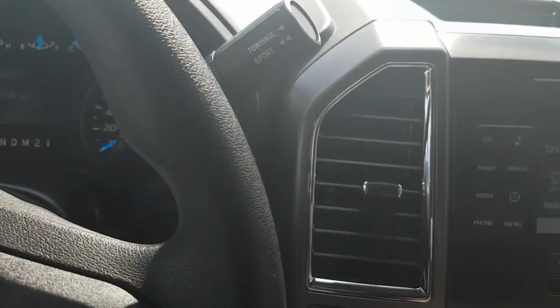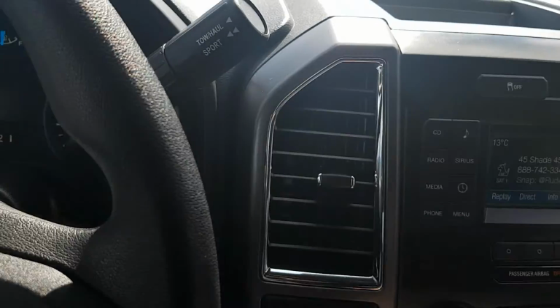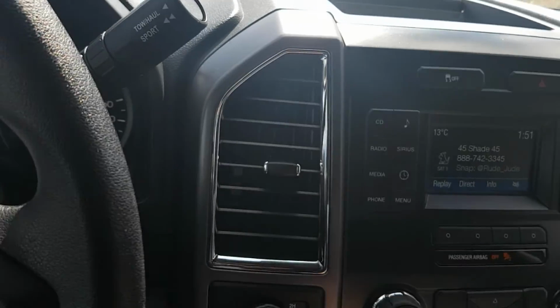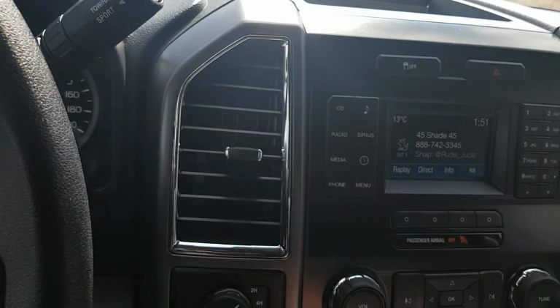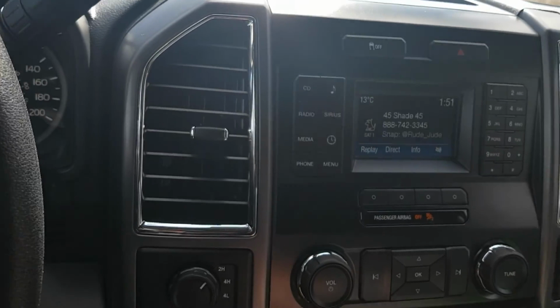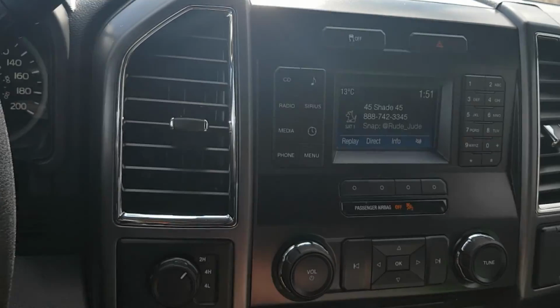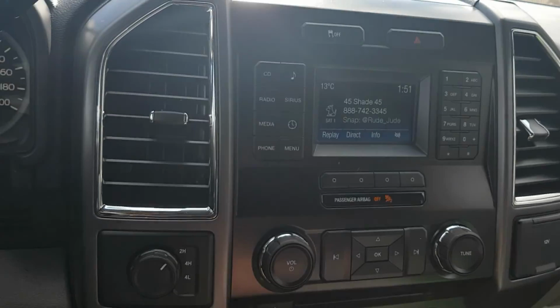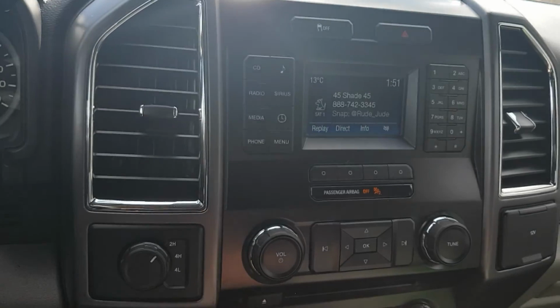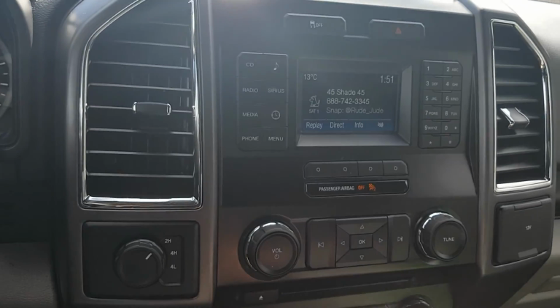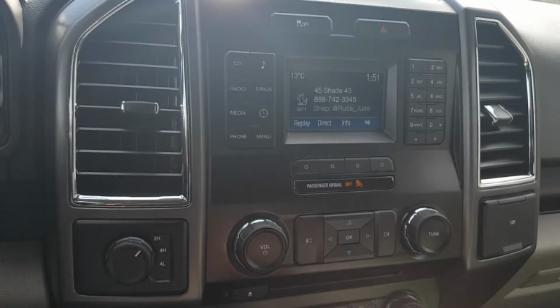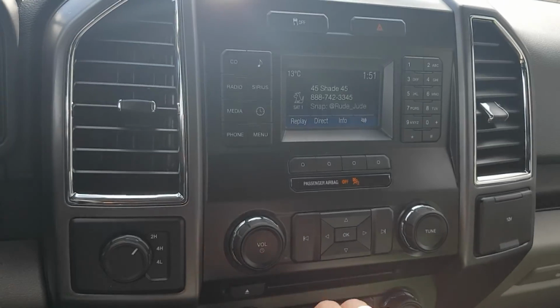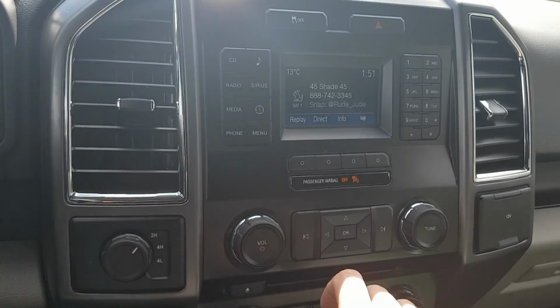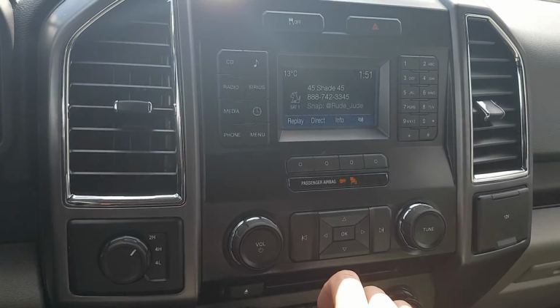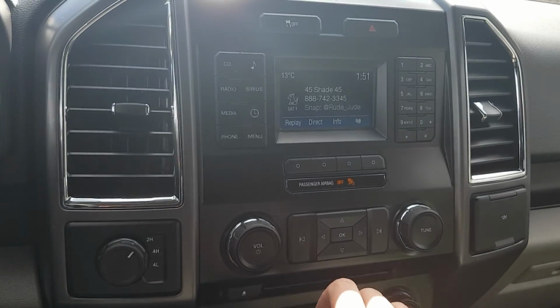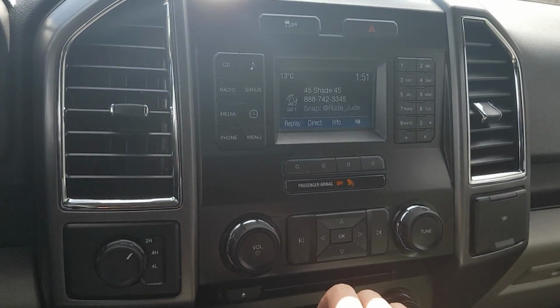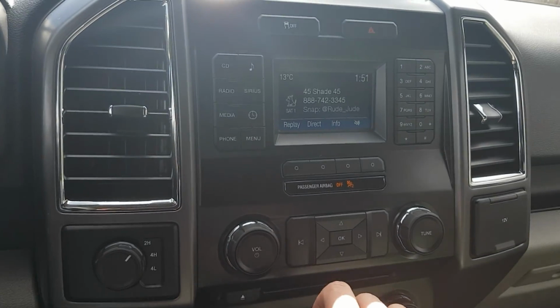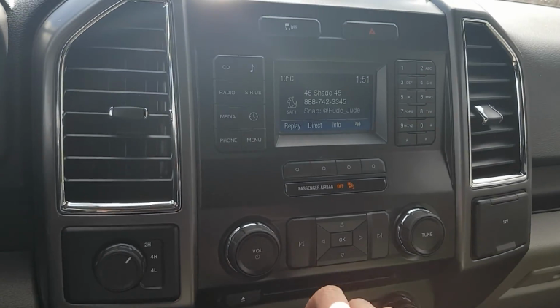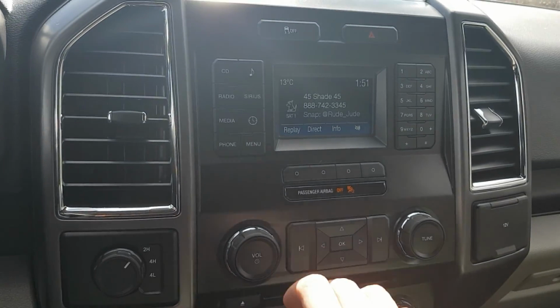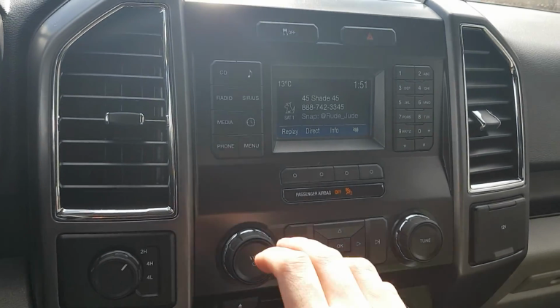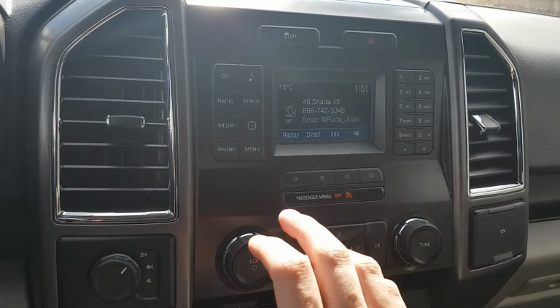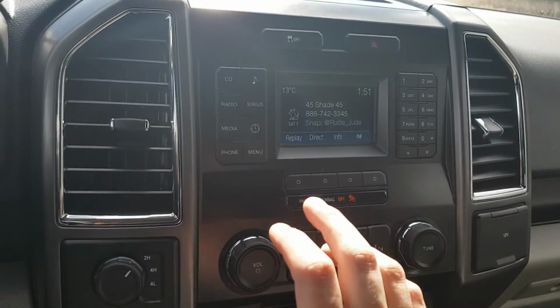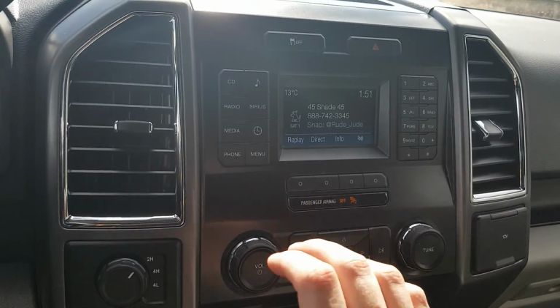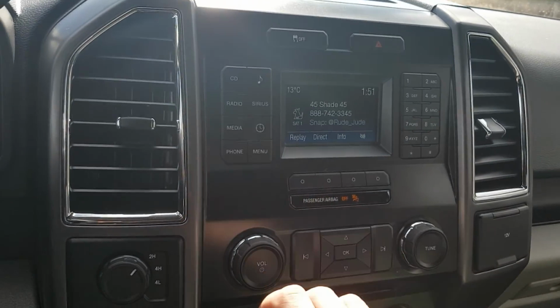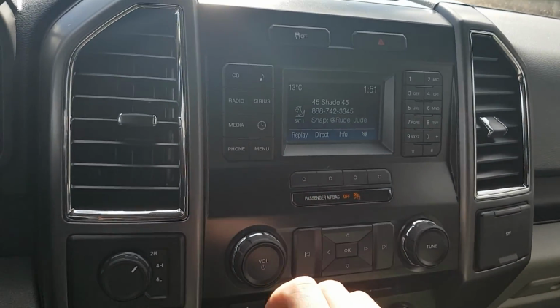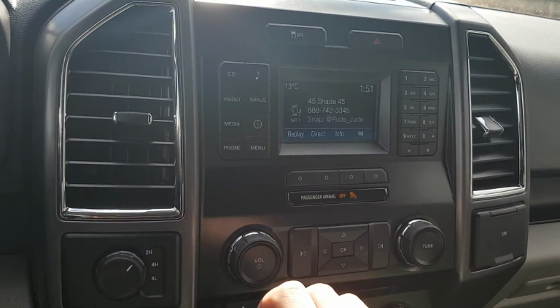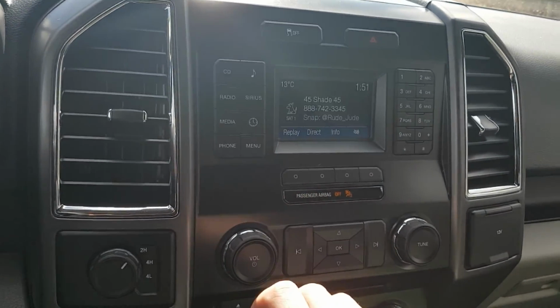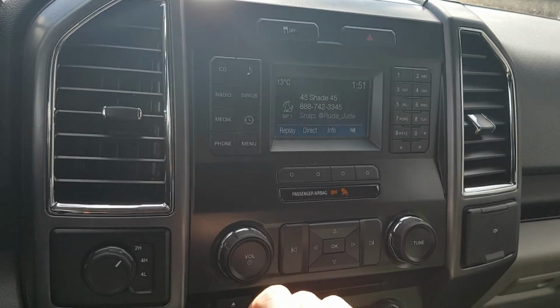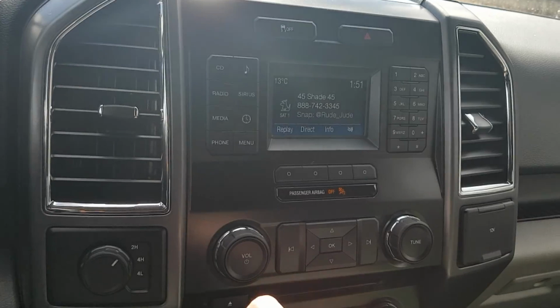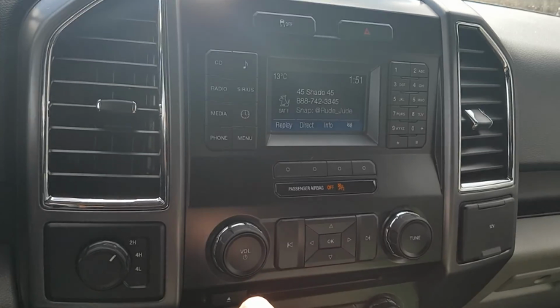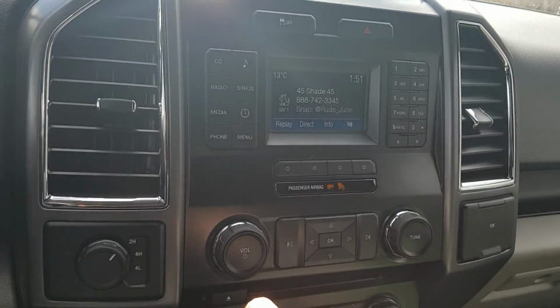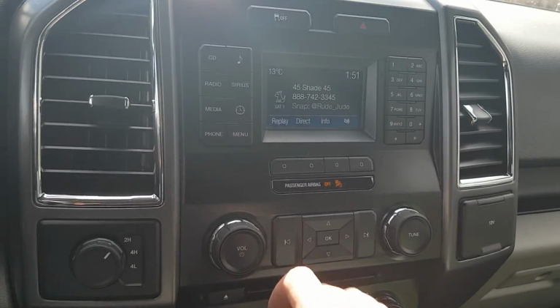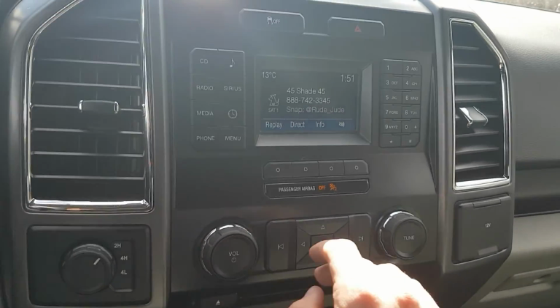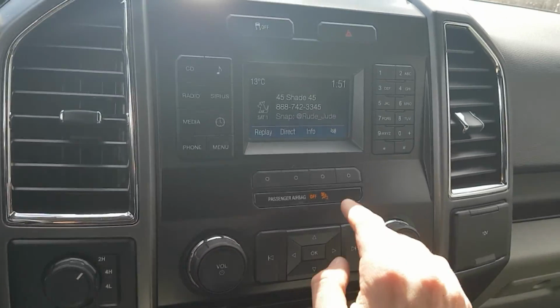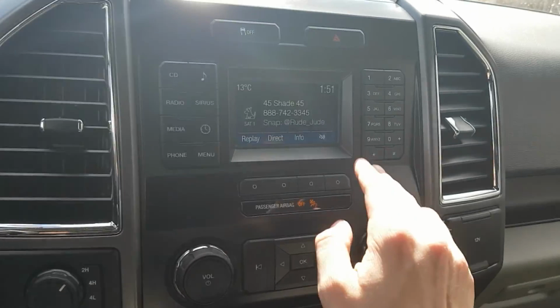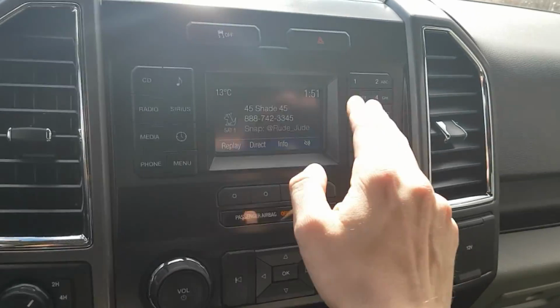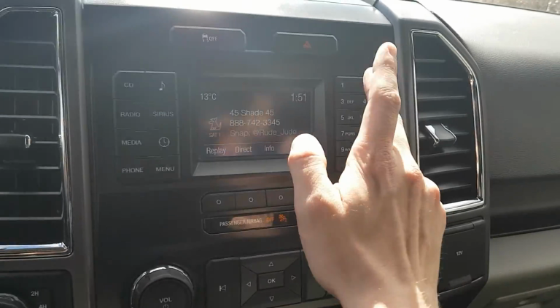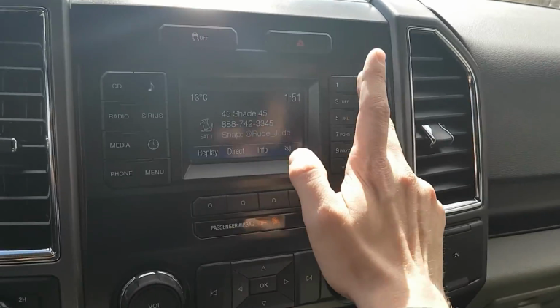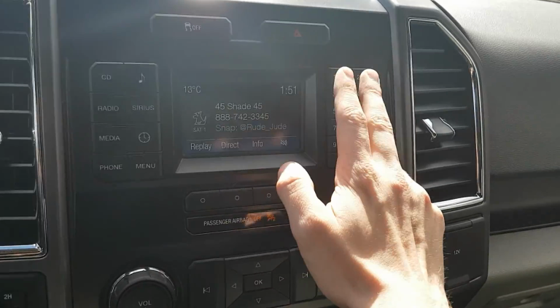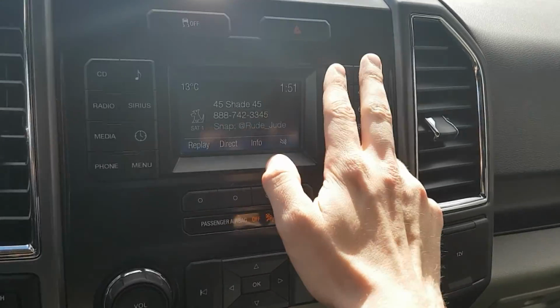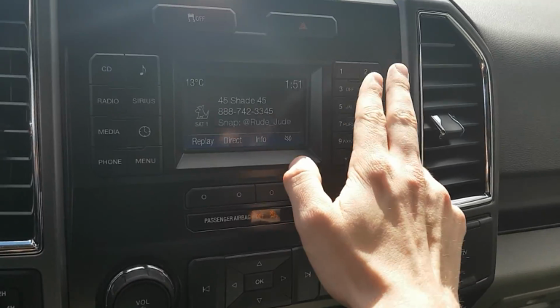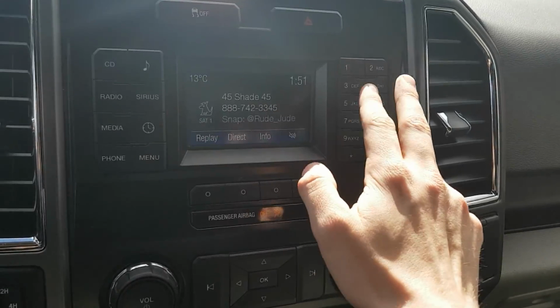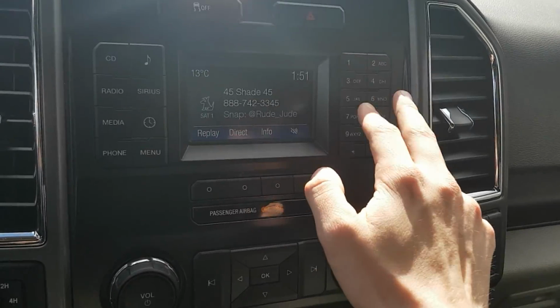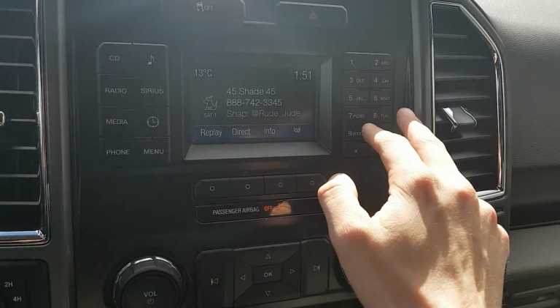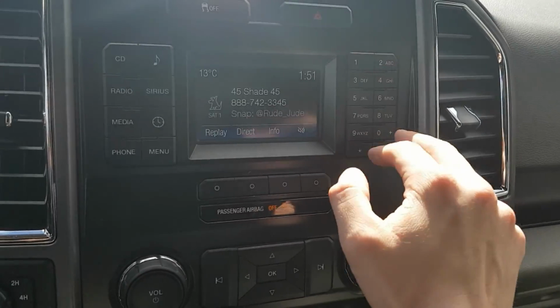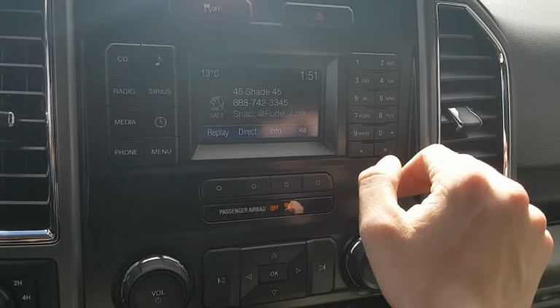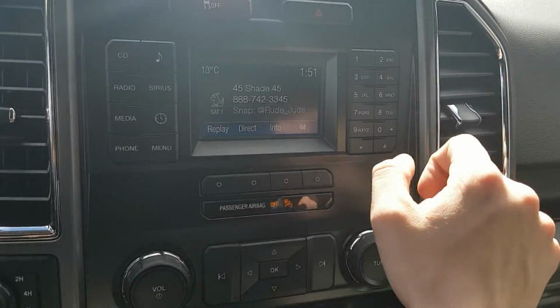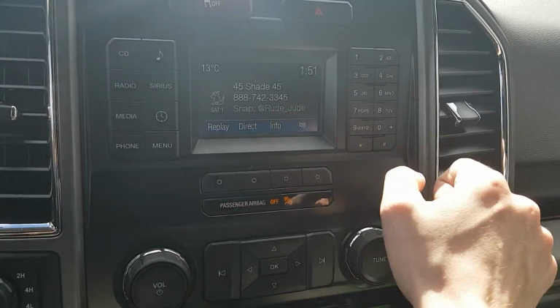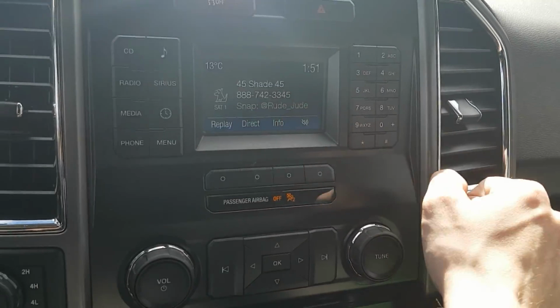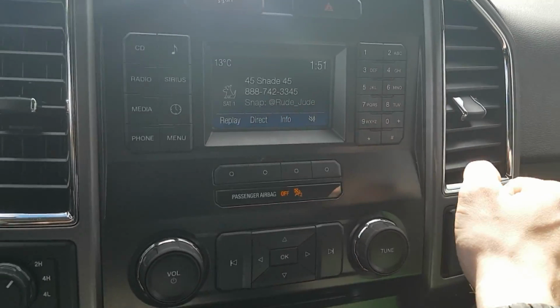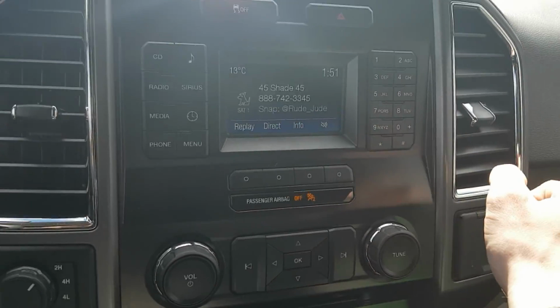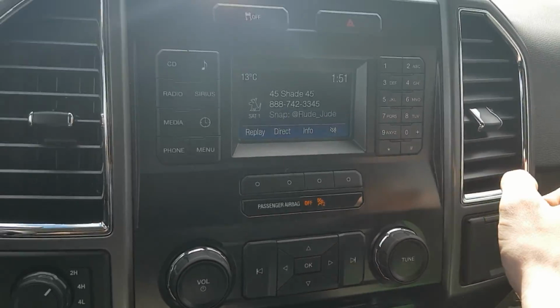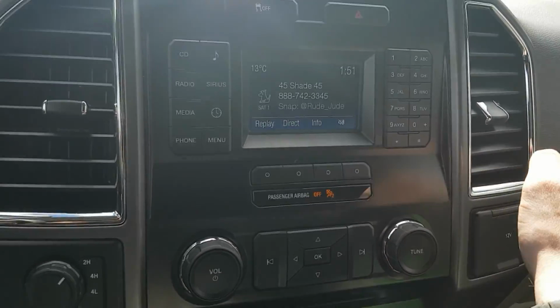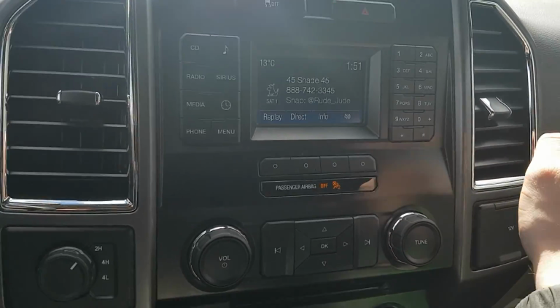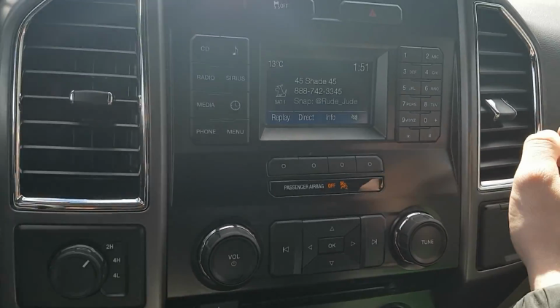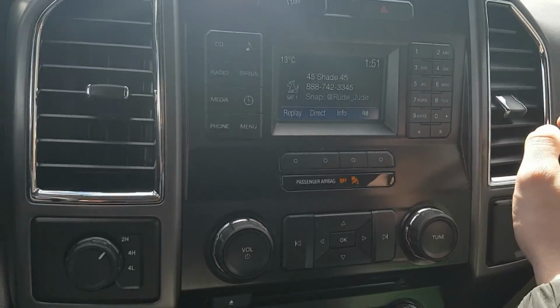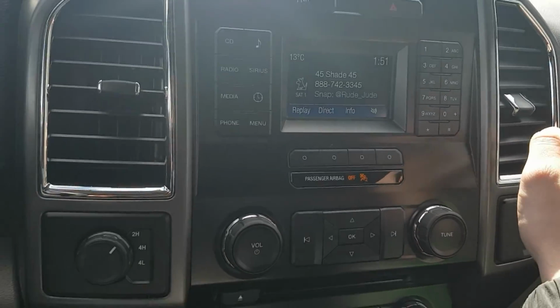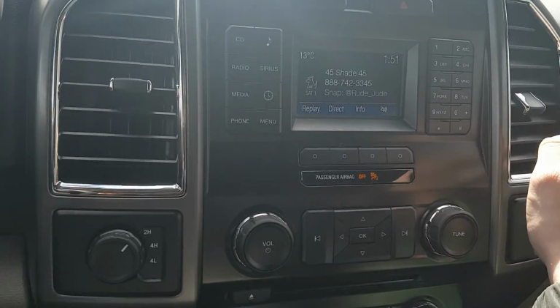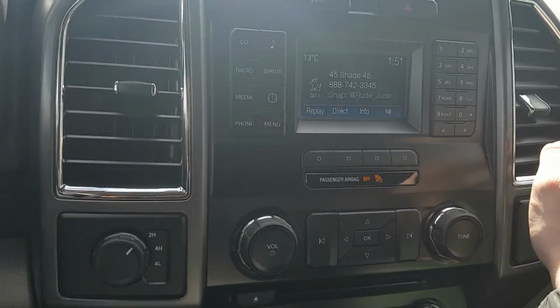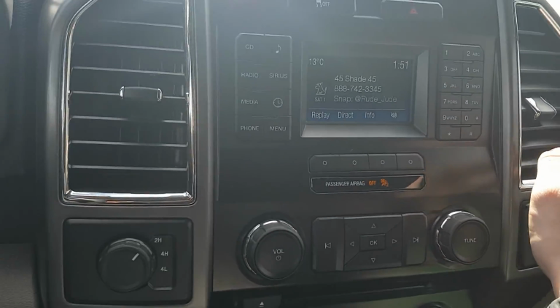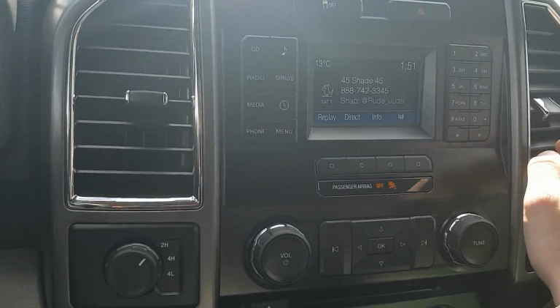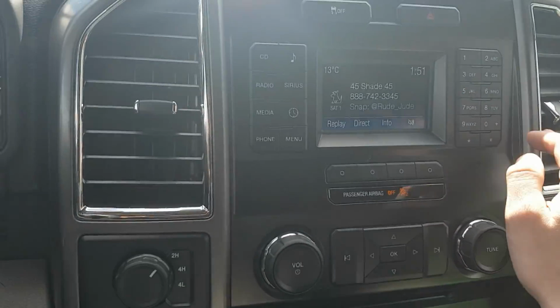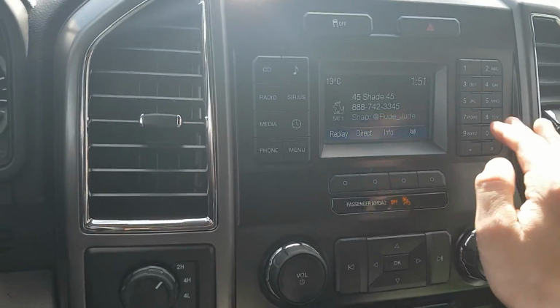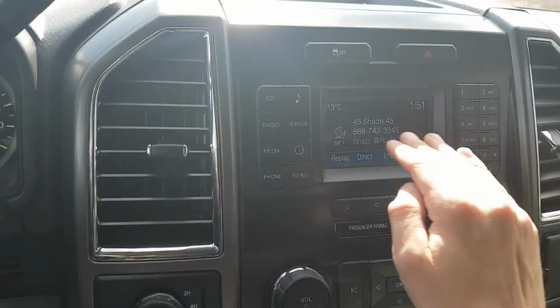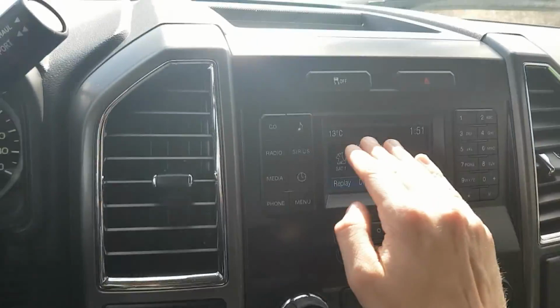Looking over, we have this nice LED screen with Sirius XM on there, as well as a full number pad for your Bluetooth — really handy.